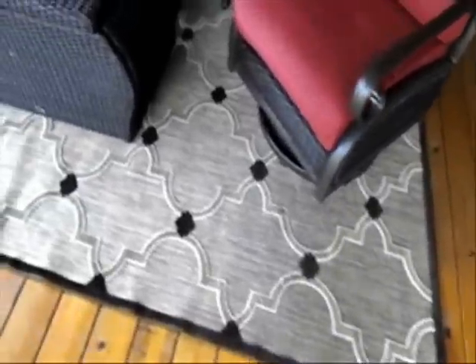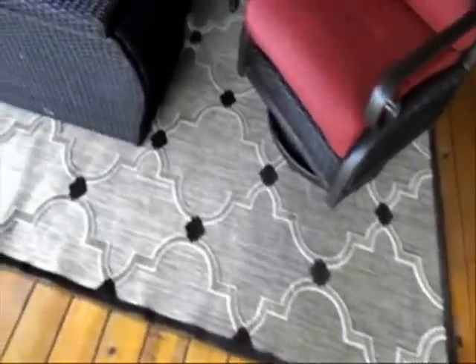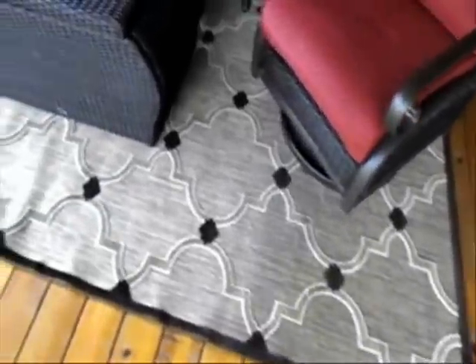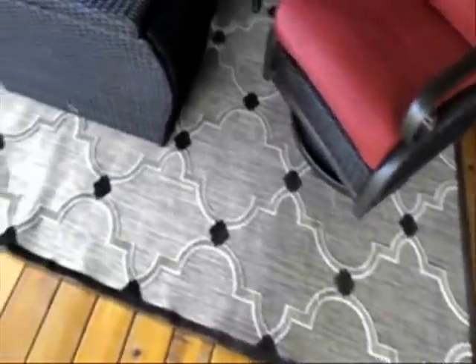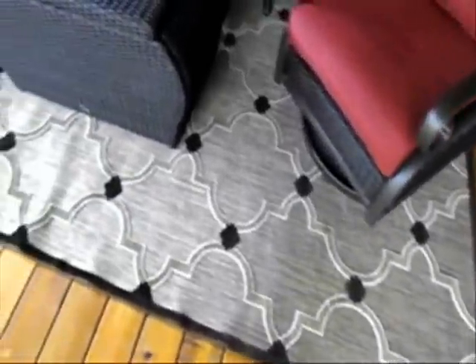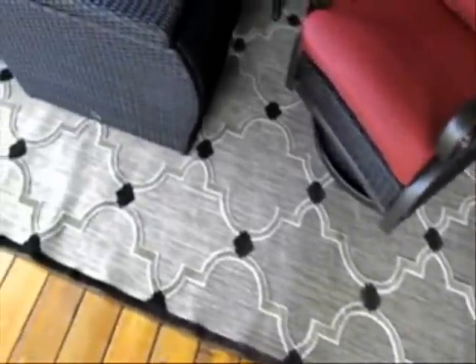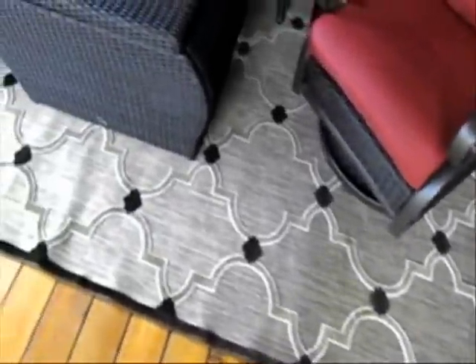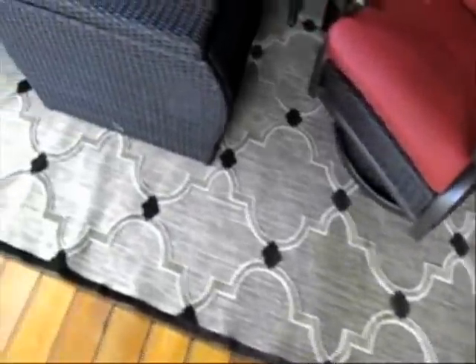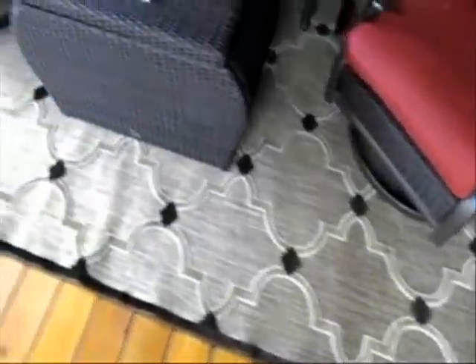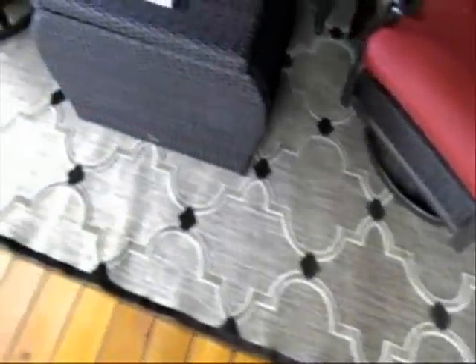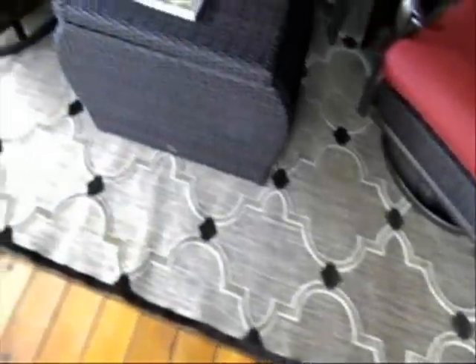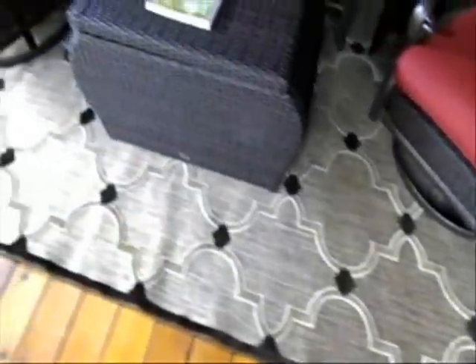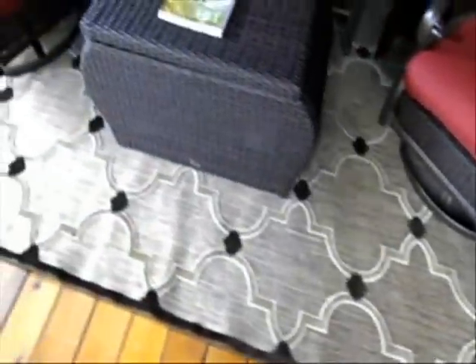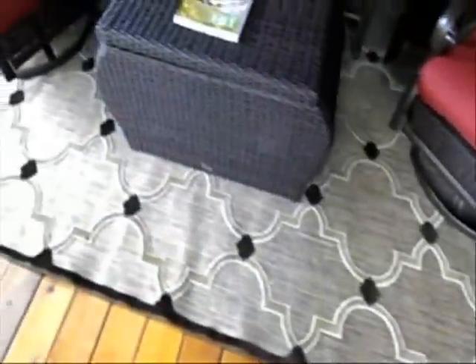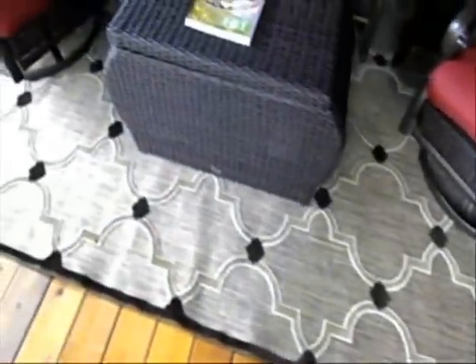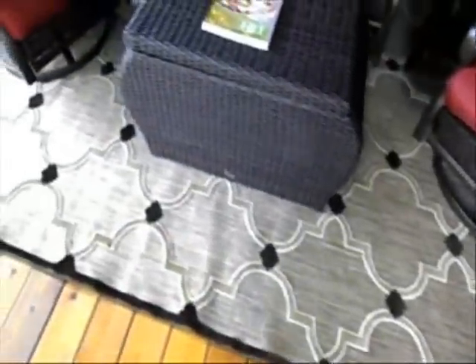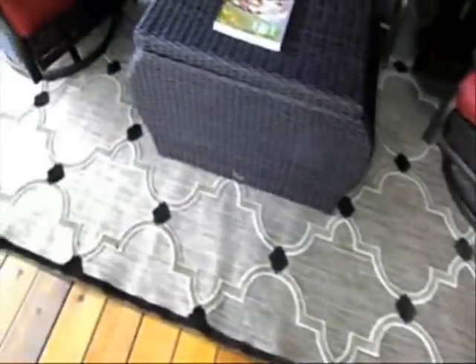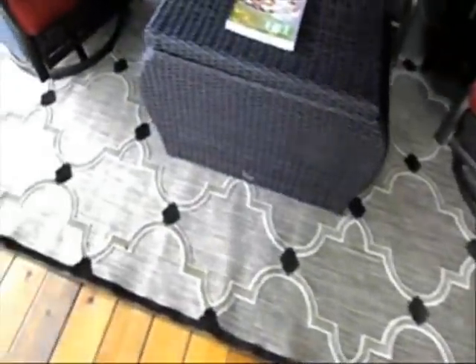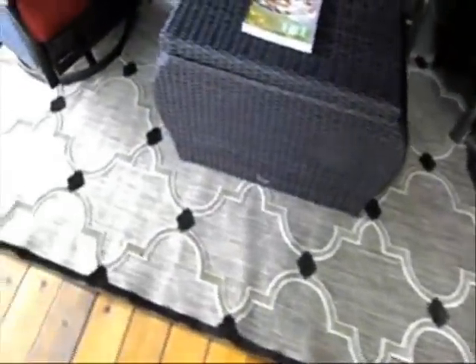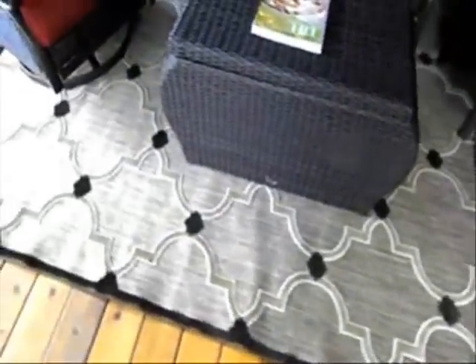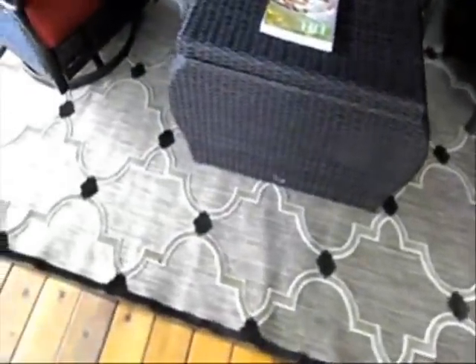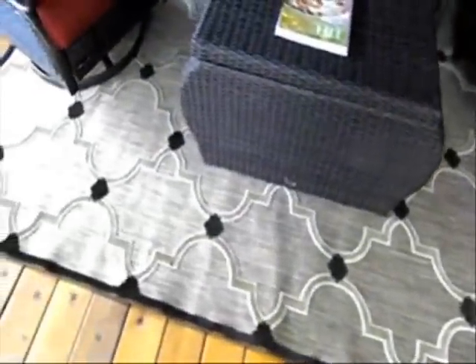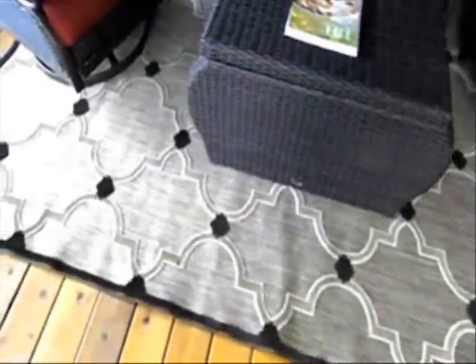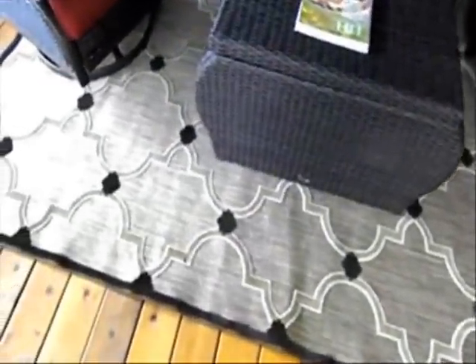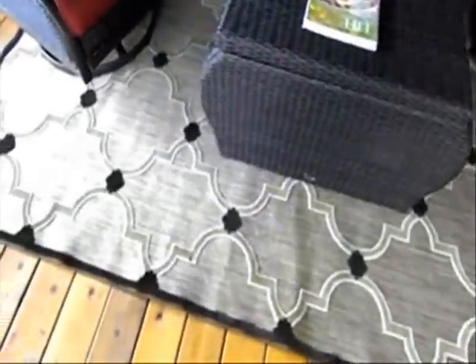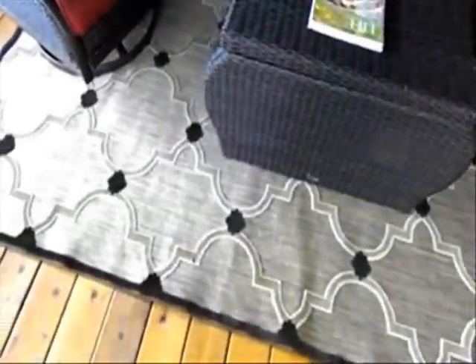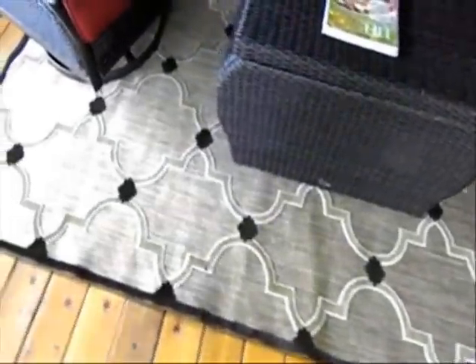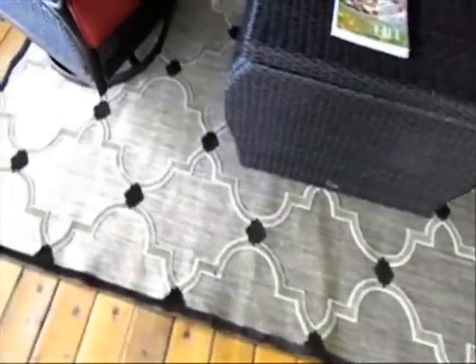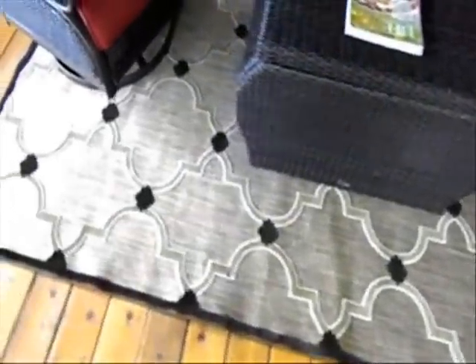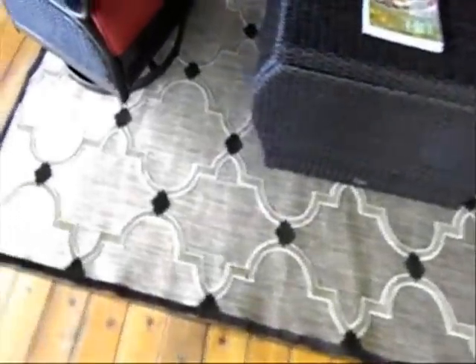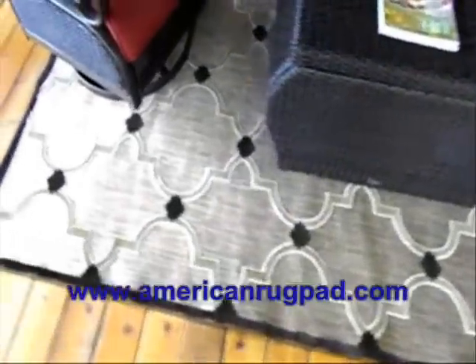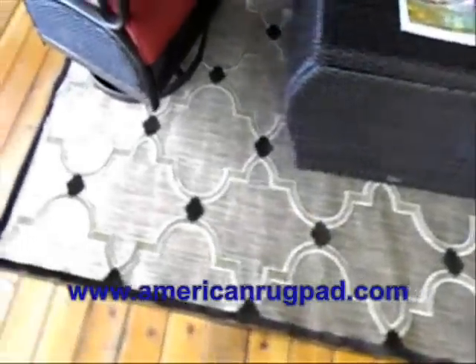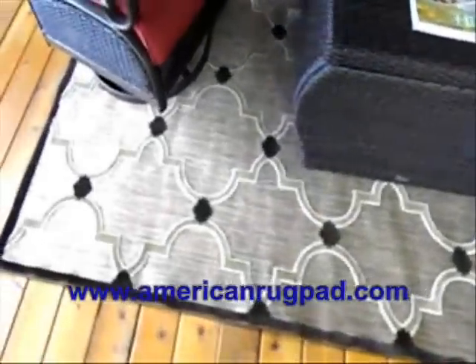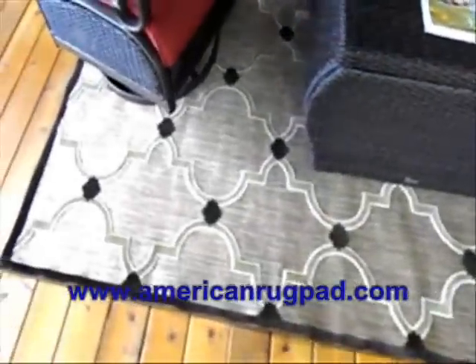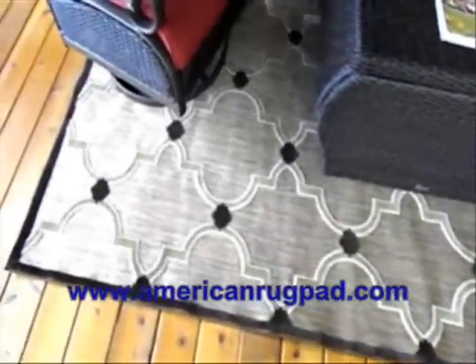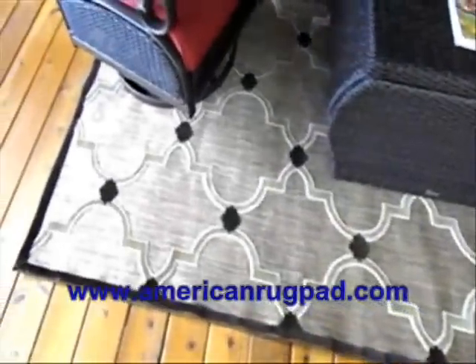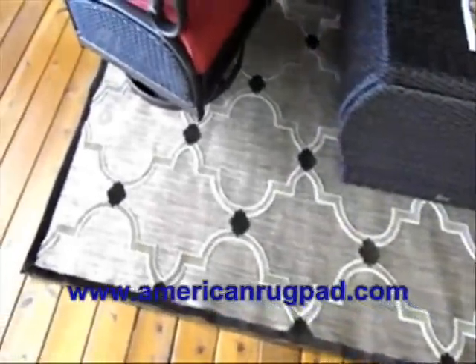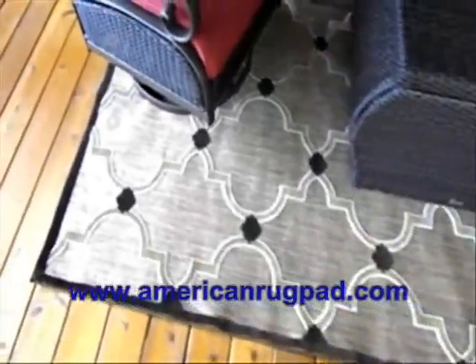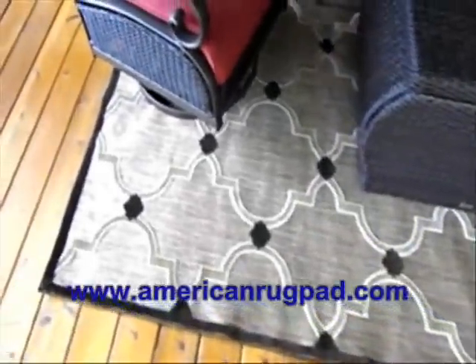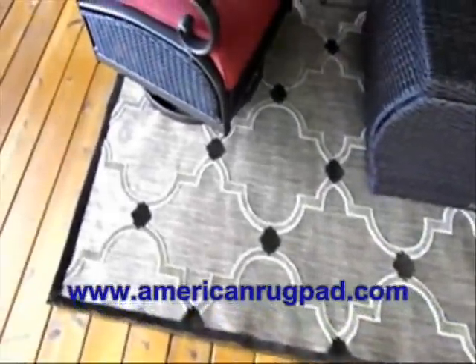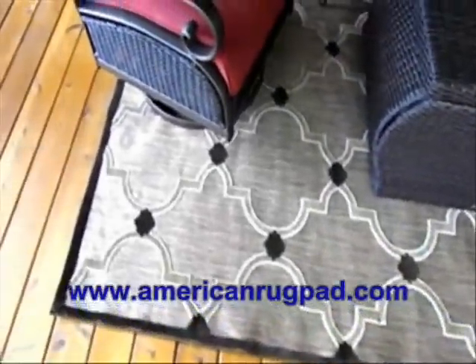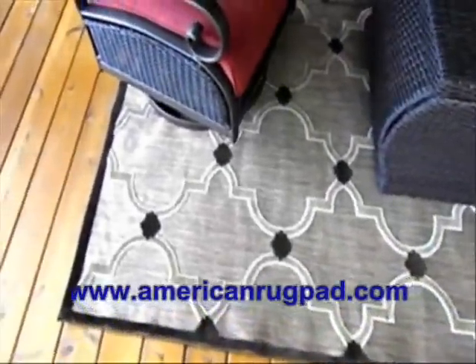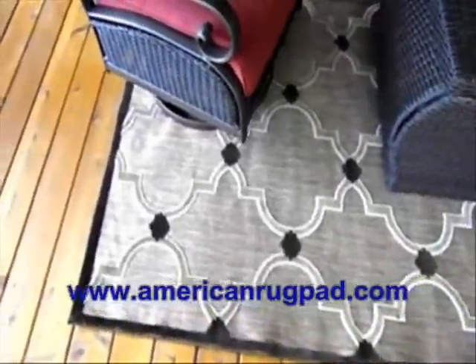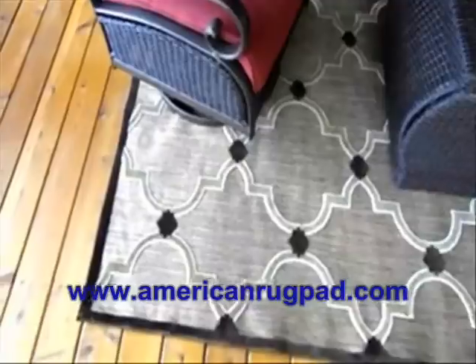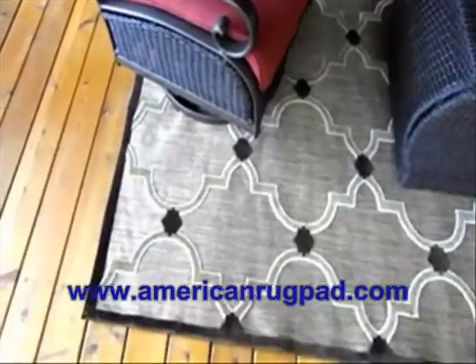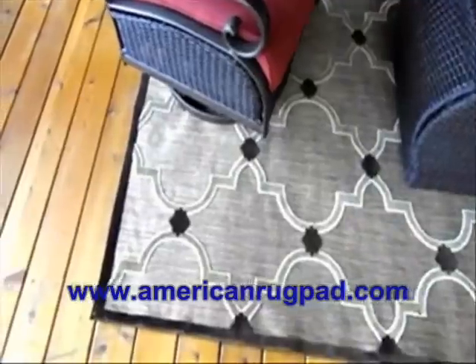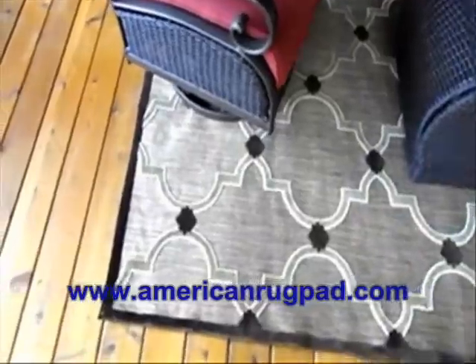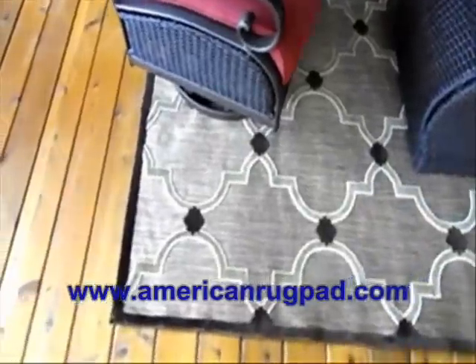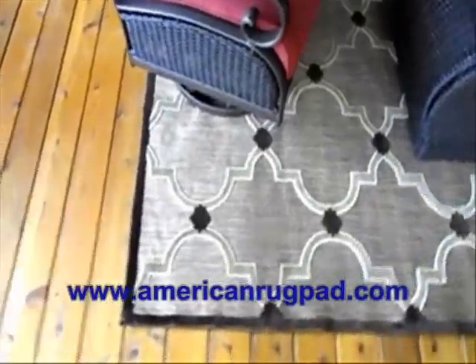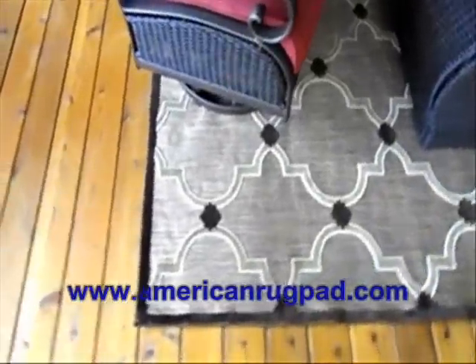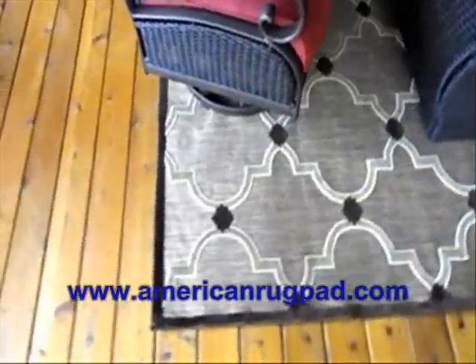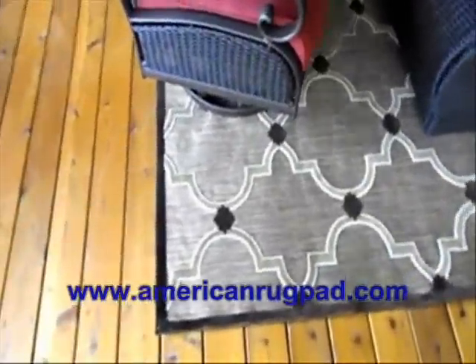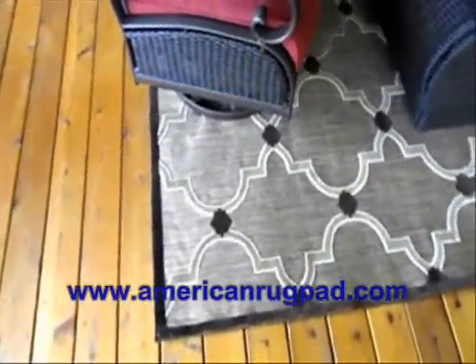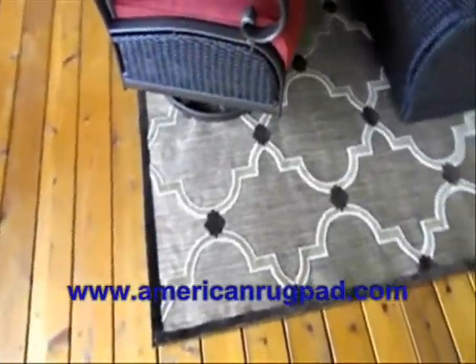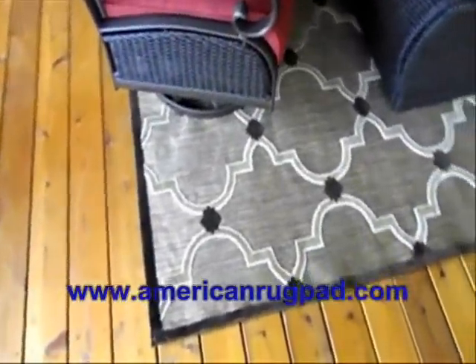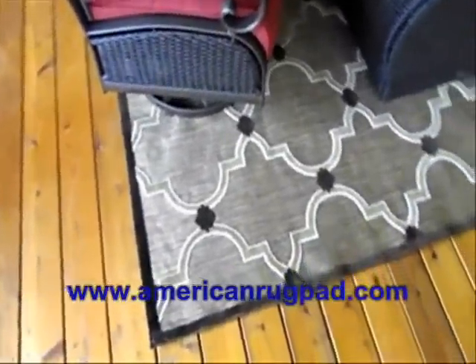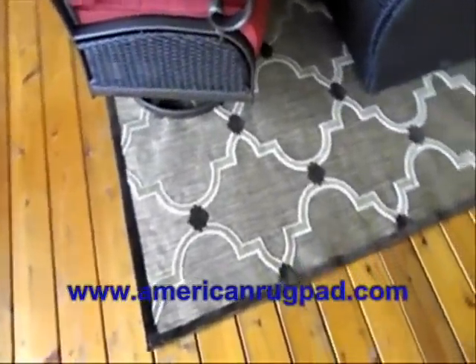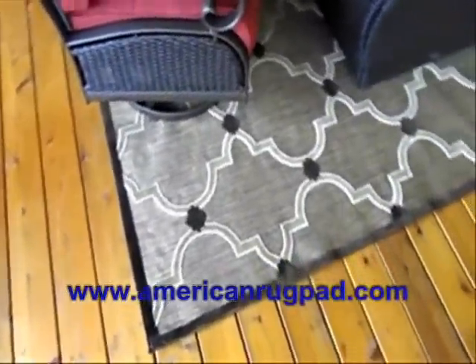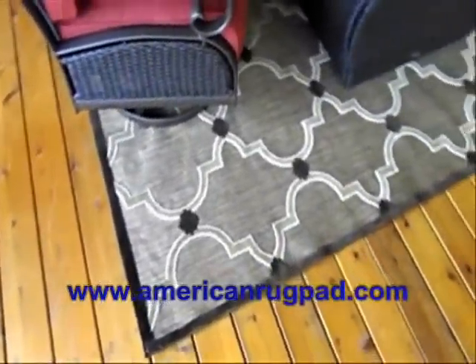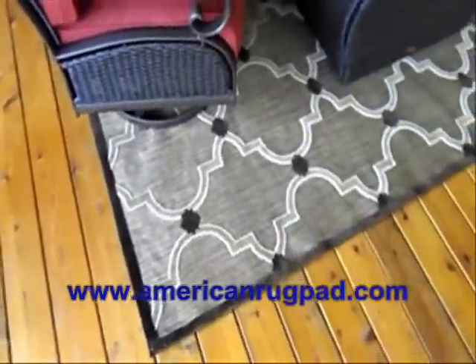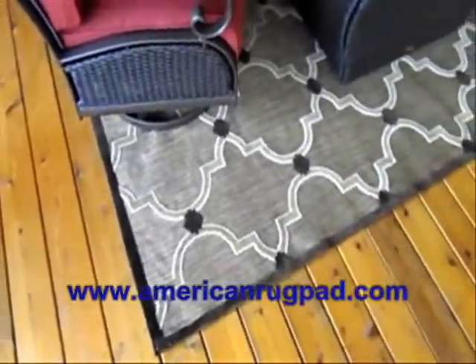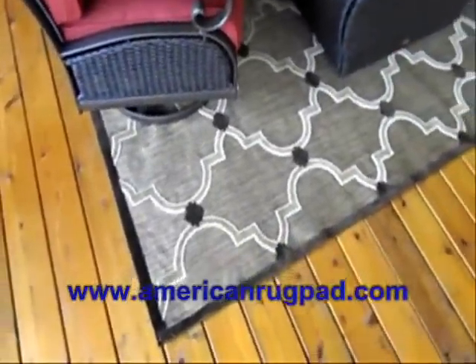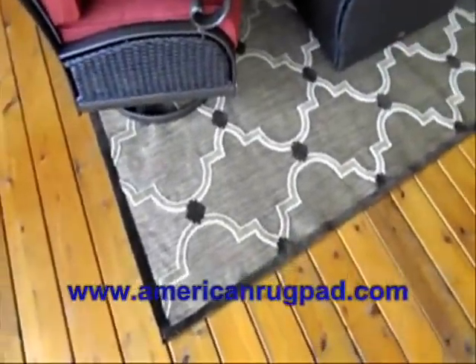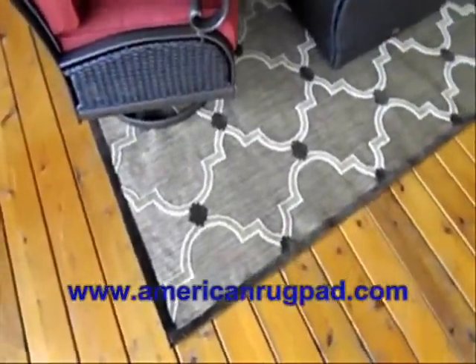American Rug Pad headquarters are located in Calhoun, Georgia. Visit AmericanRugPad.com to order your rug pad right now.